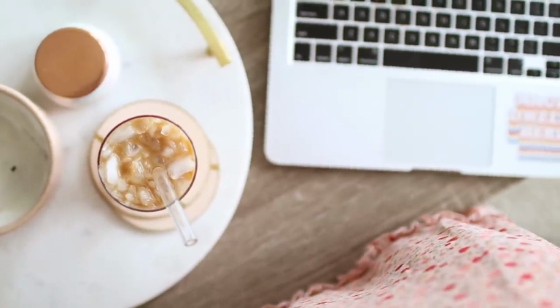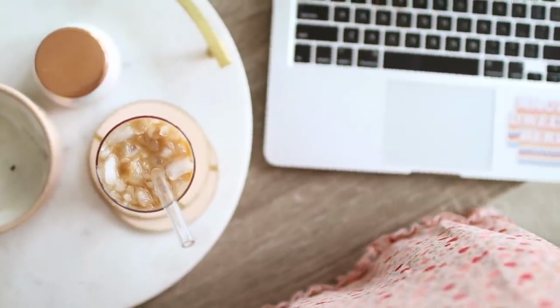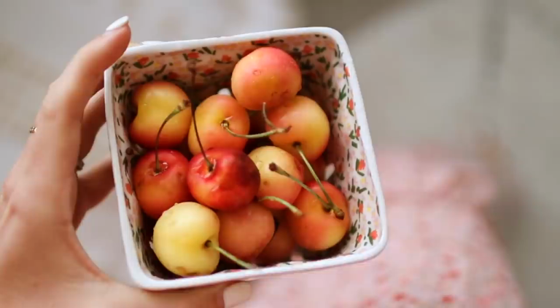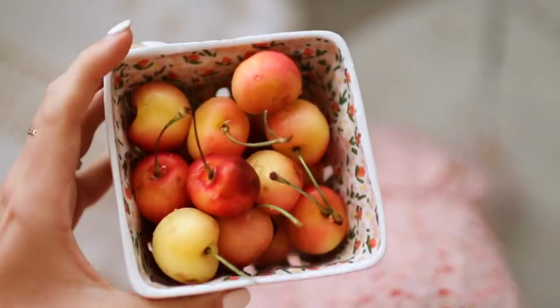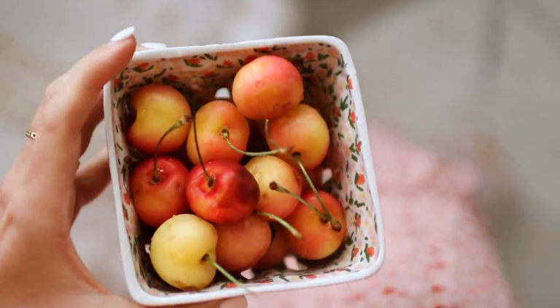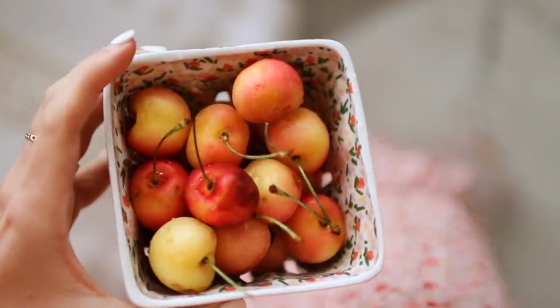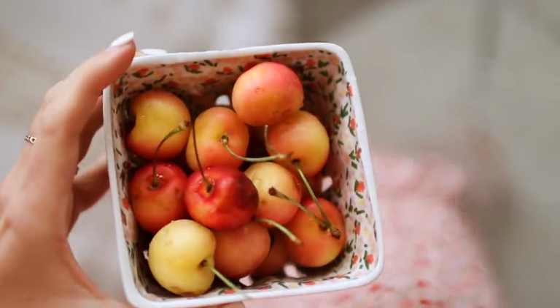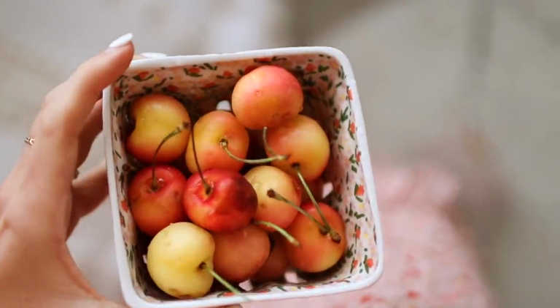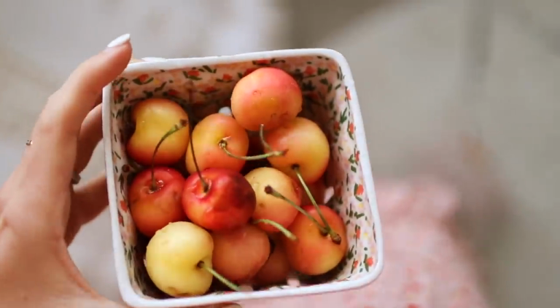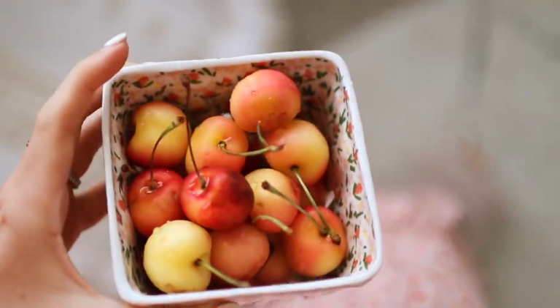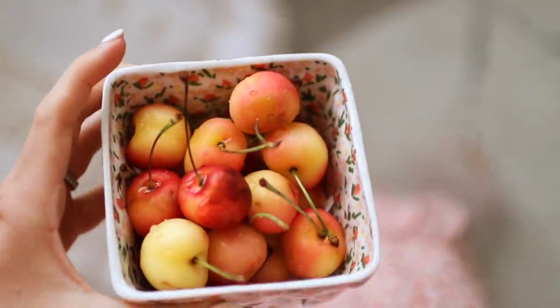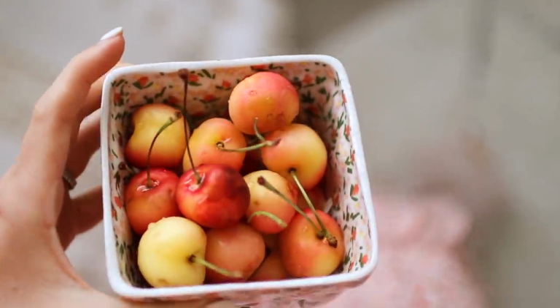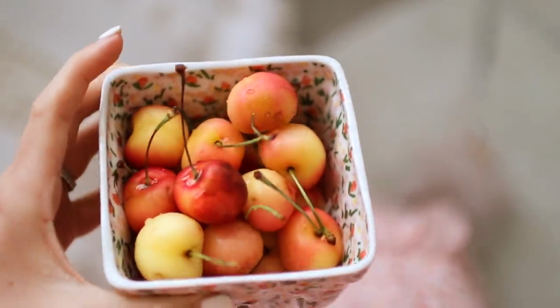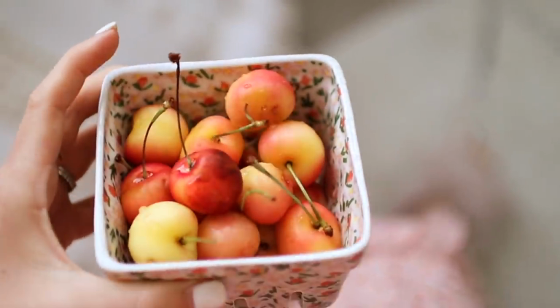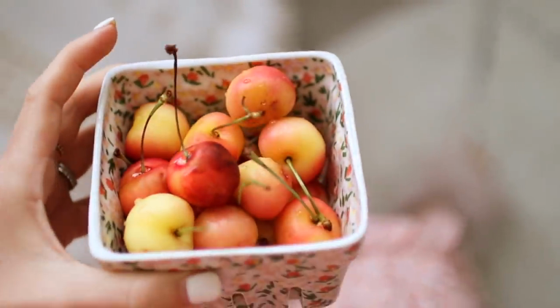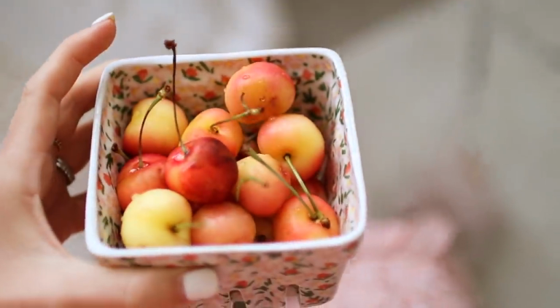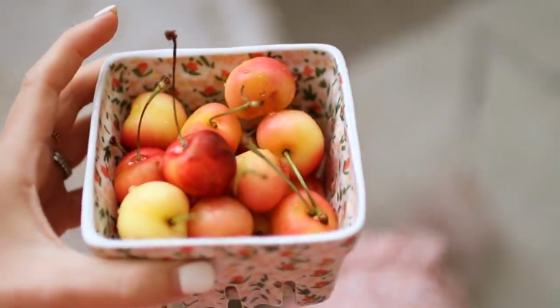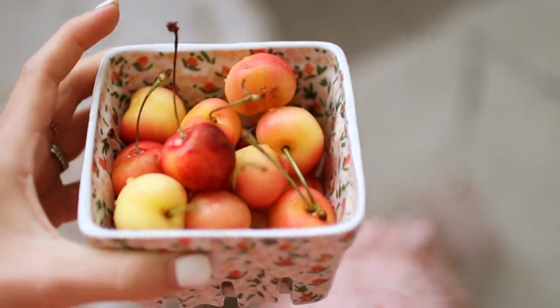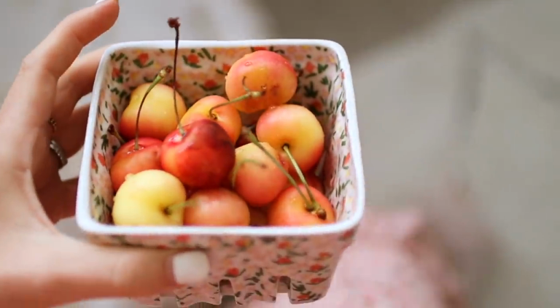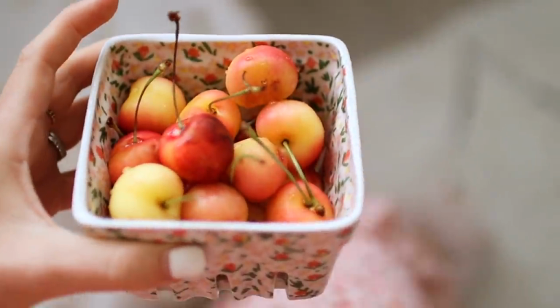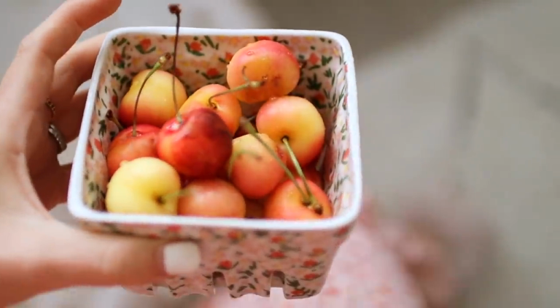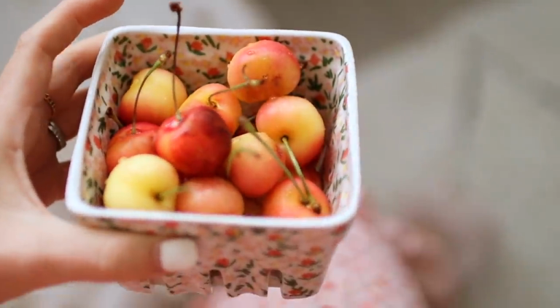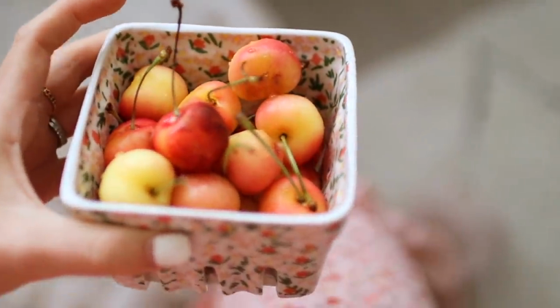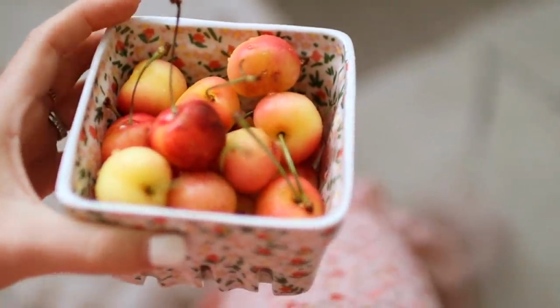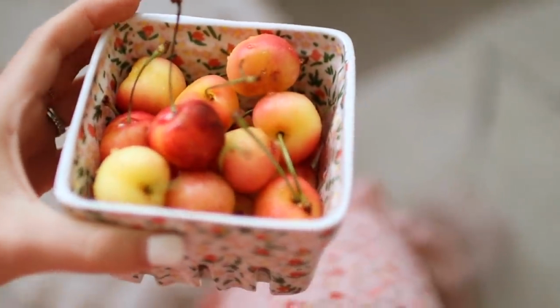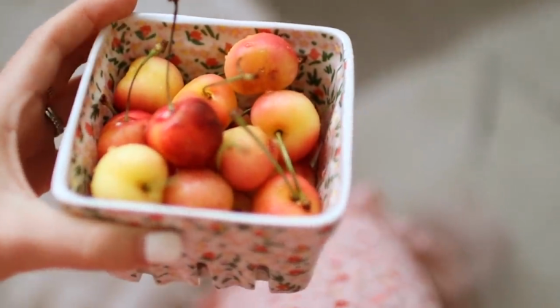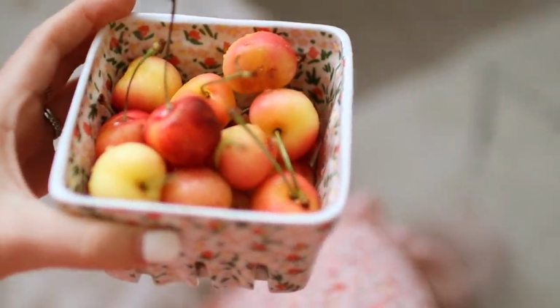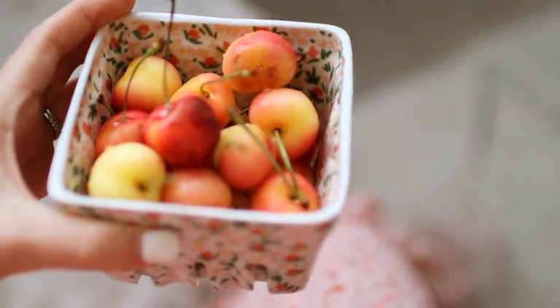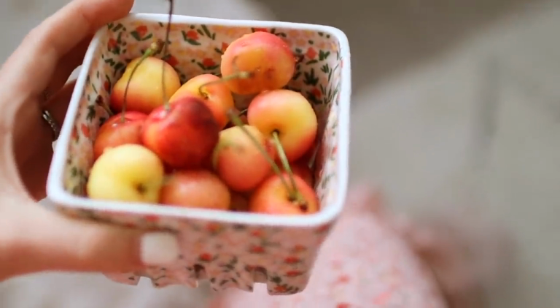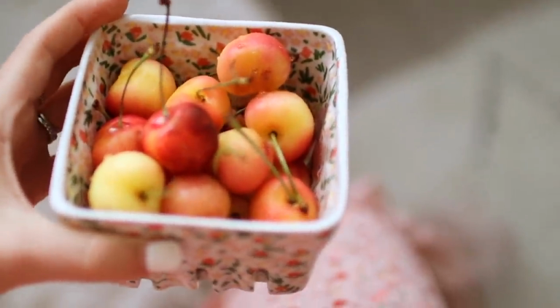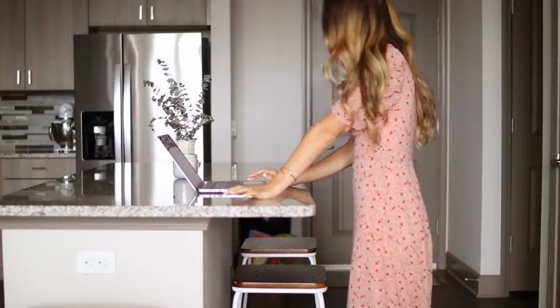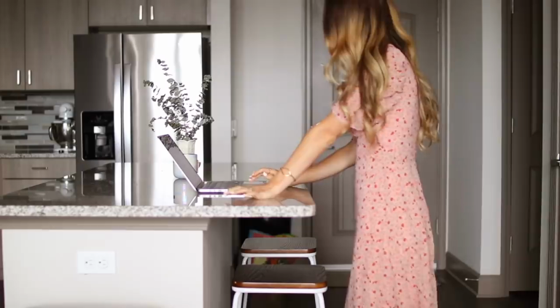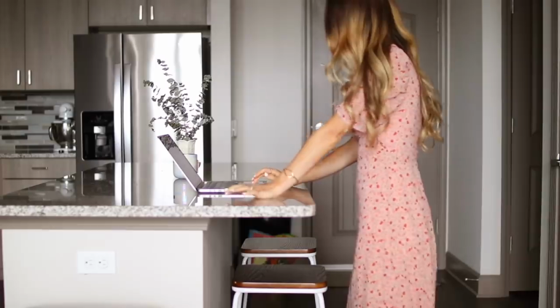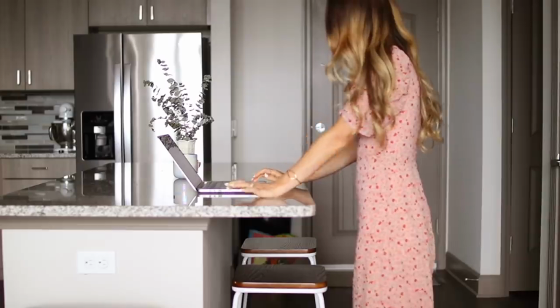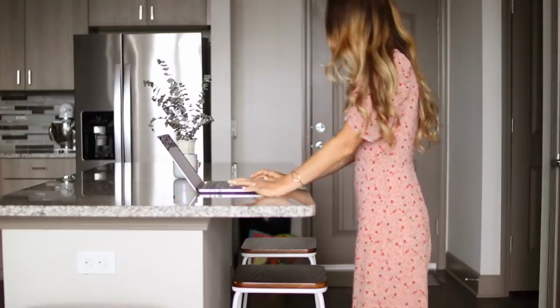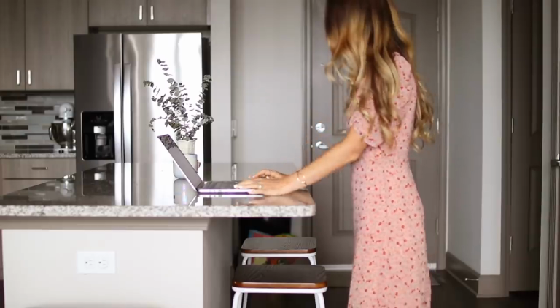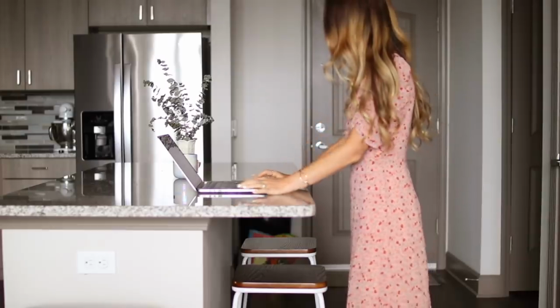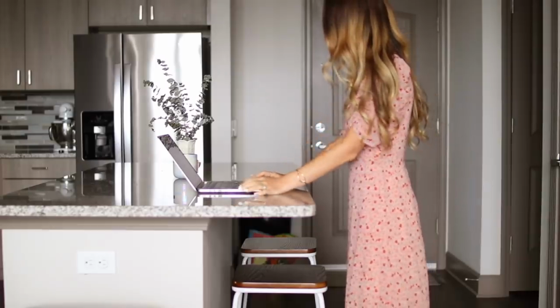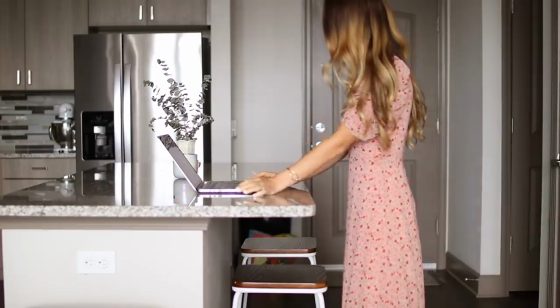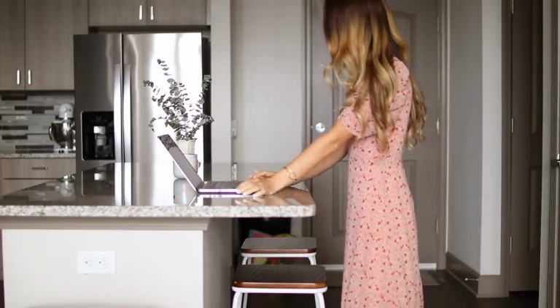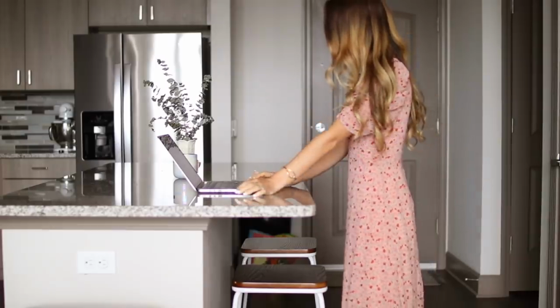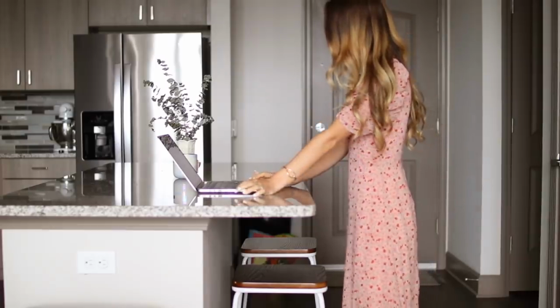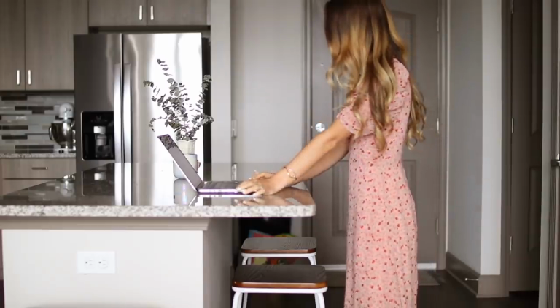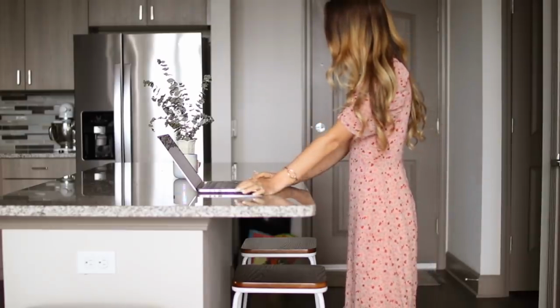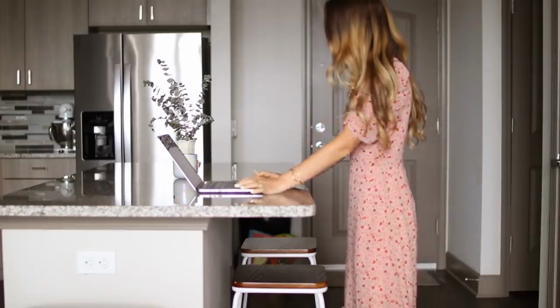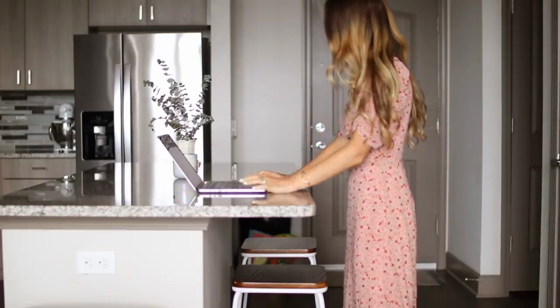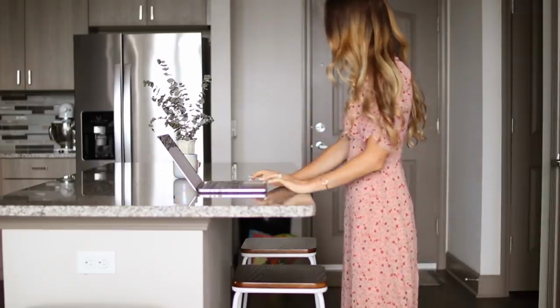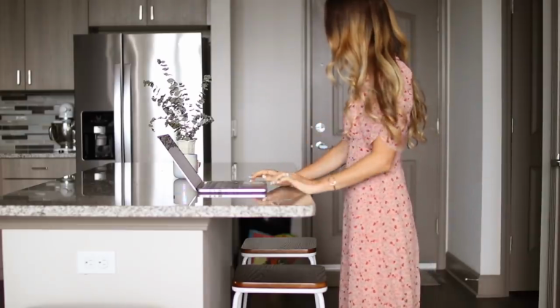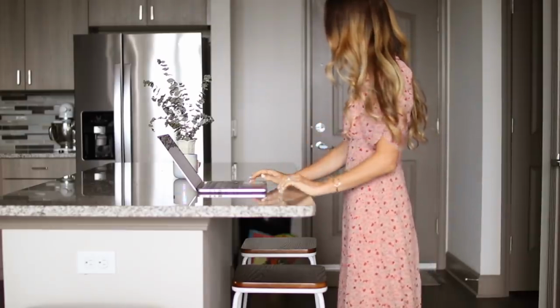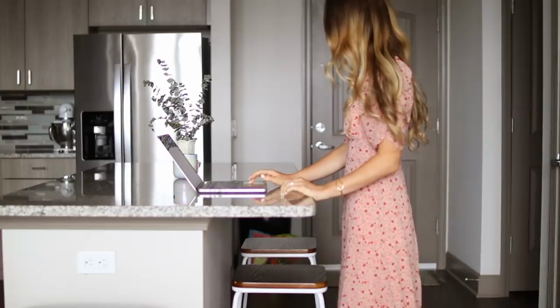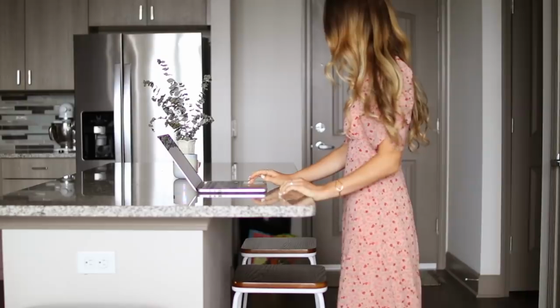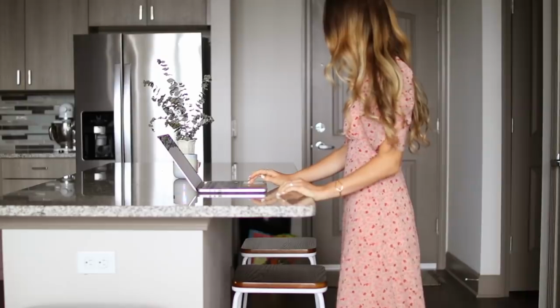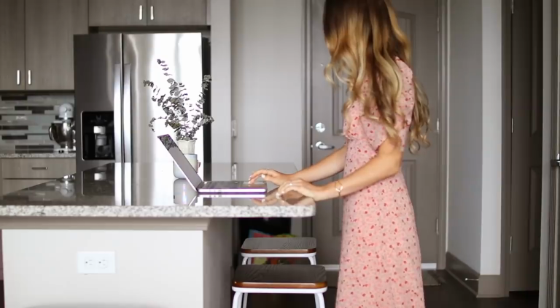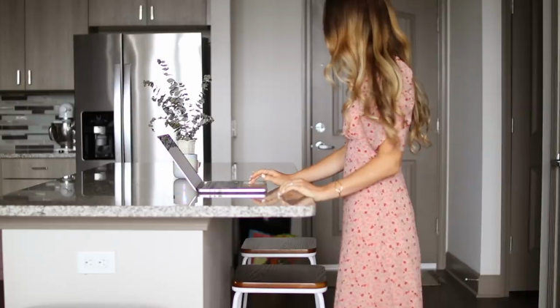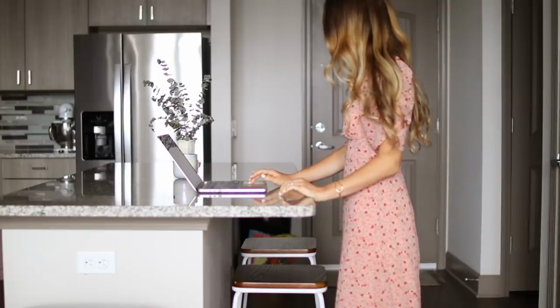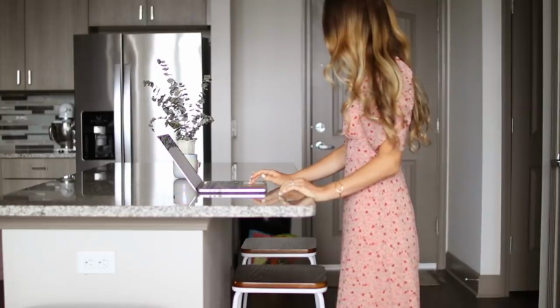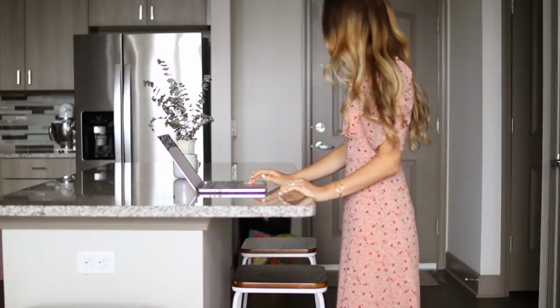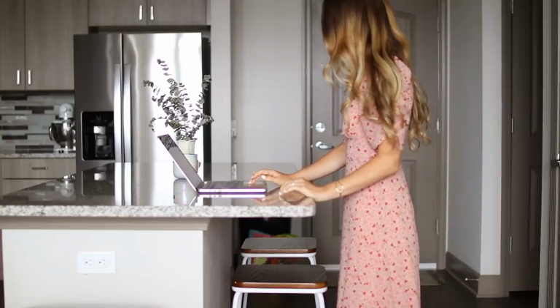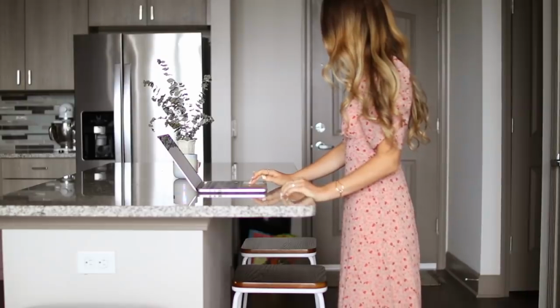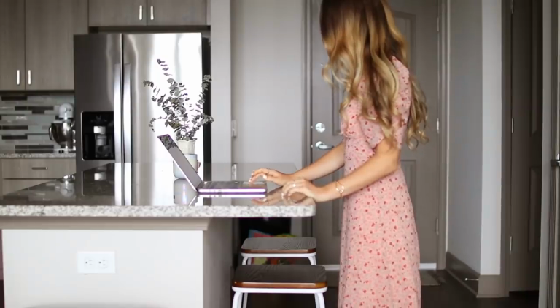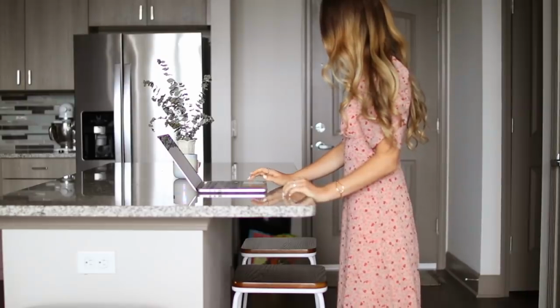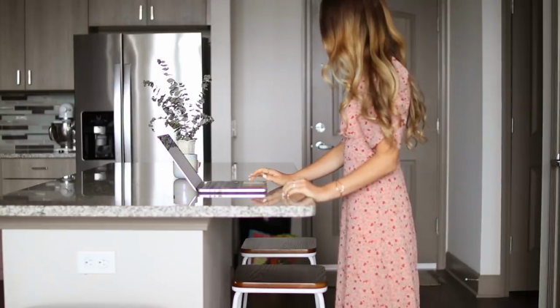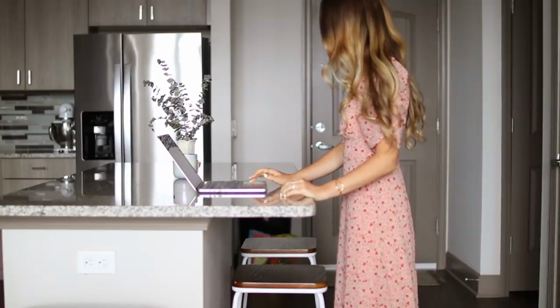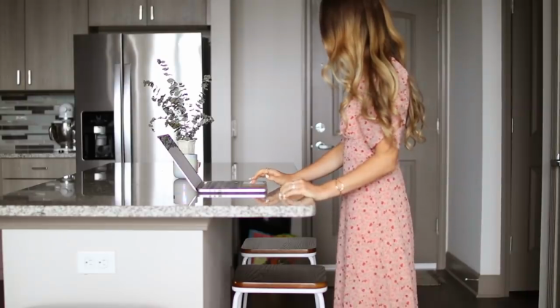I also had some cherries for an afternoon snack, and I moved over to our bar area so I could stand up for a bit while I work.